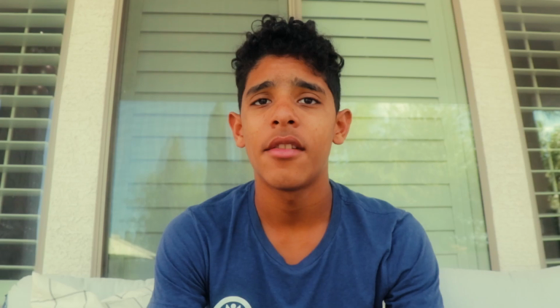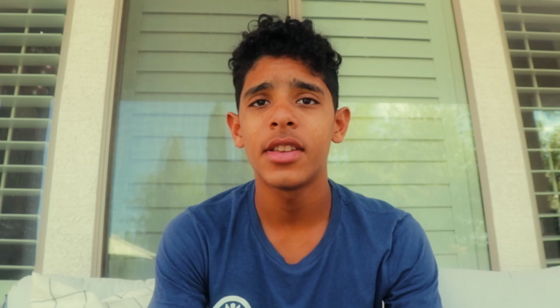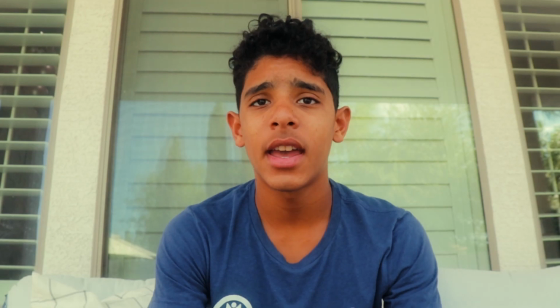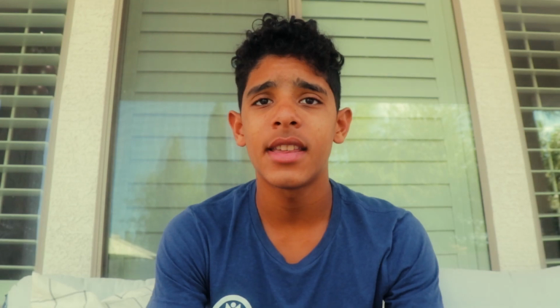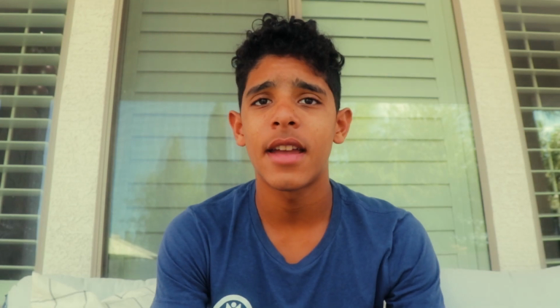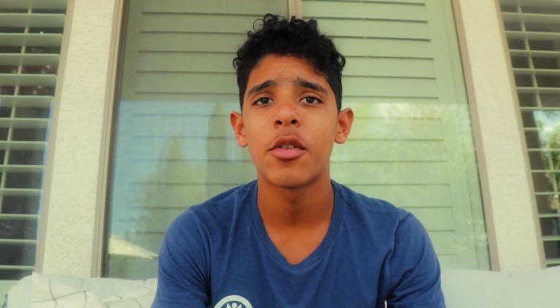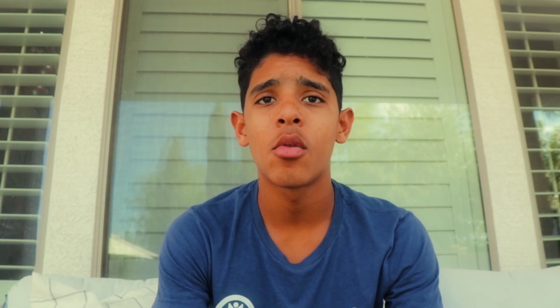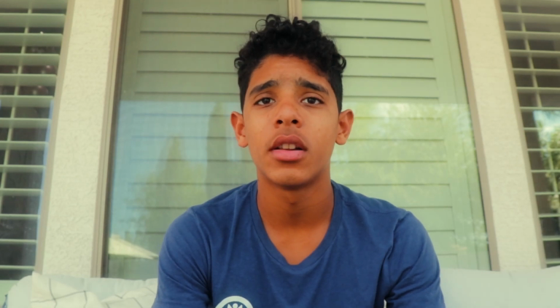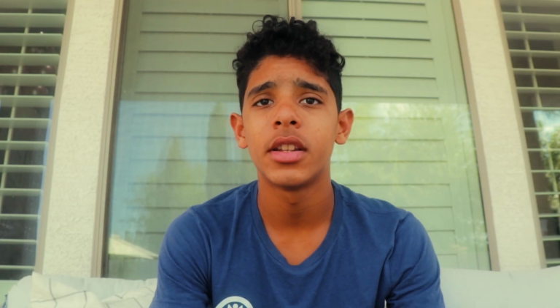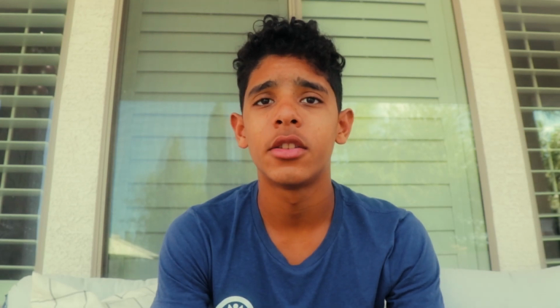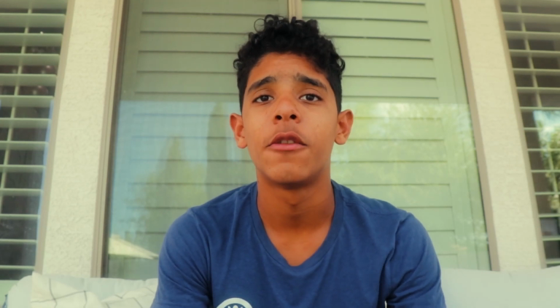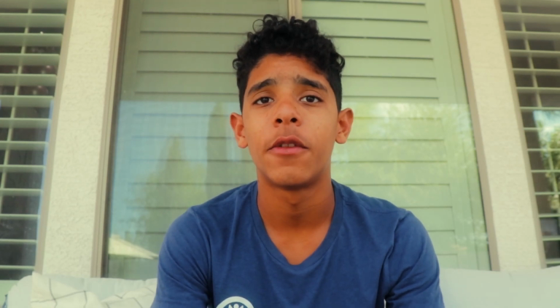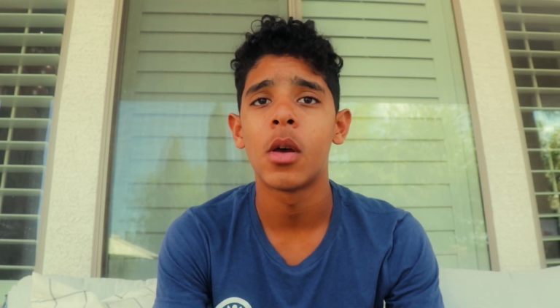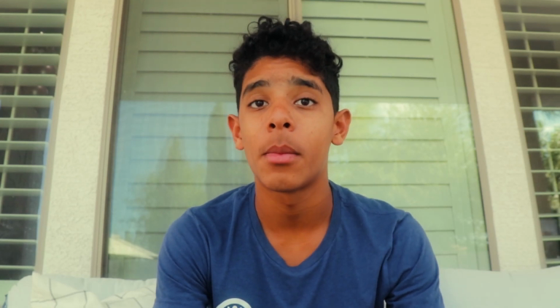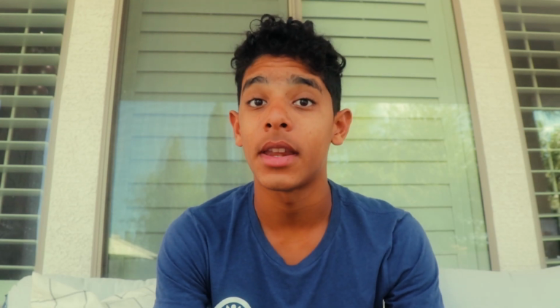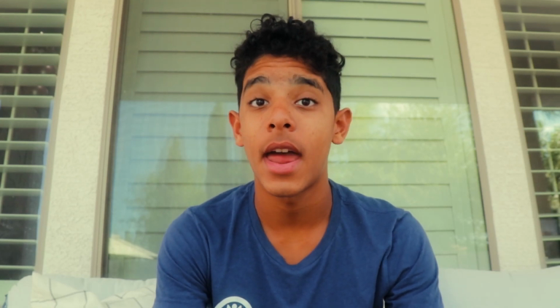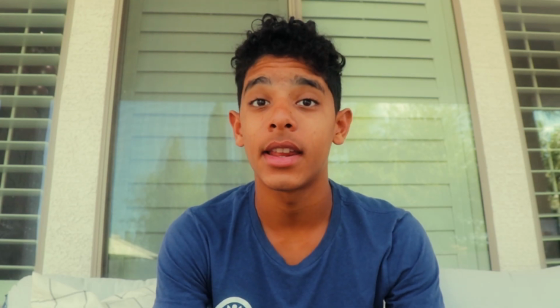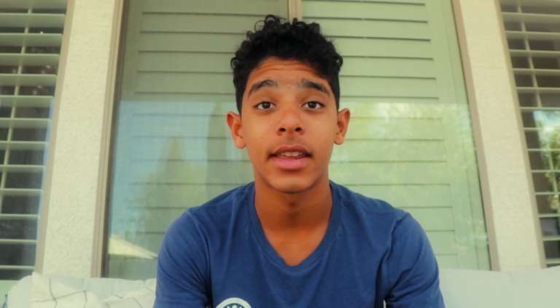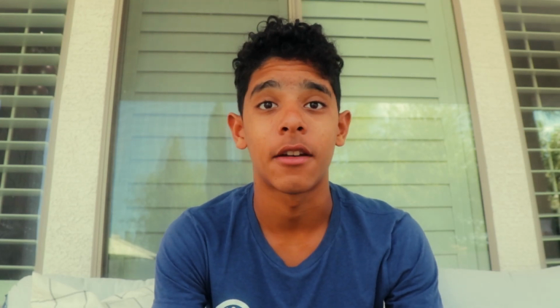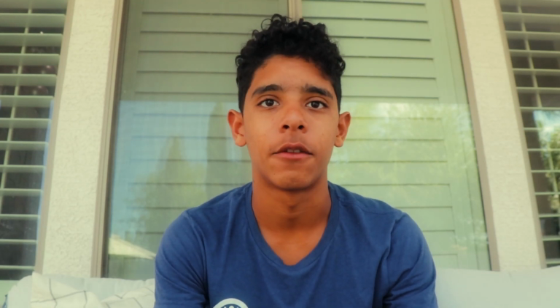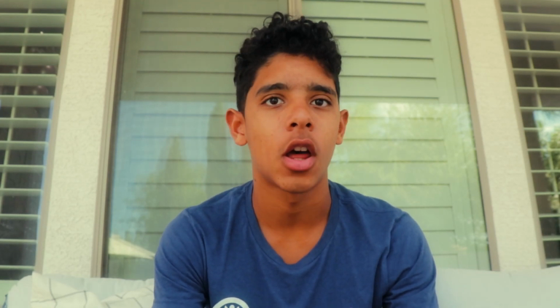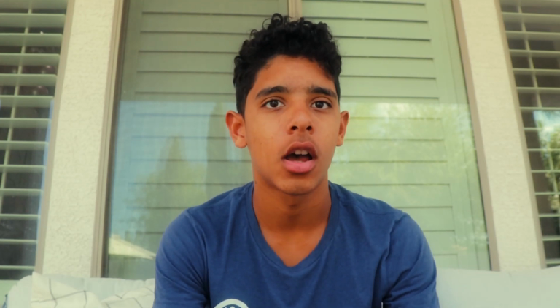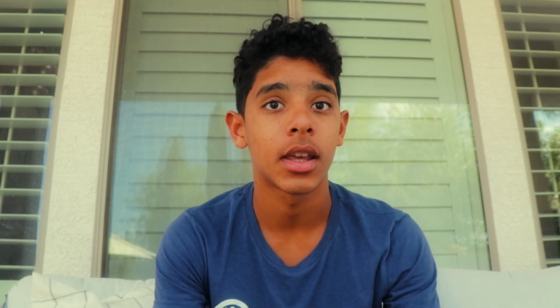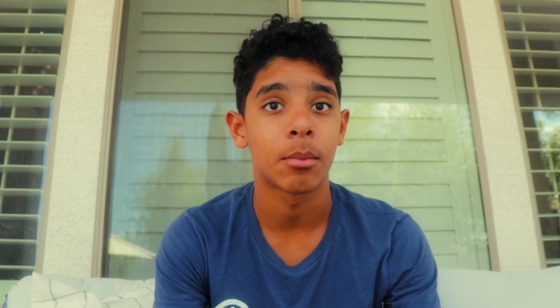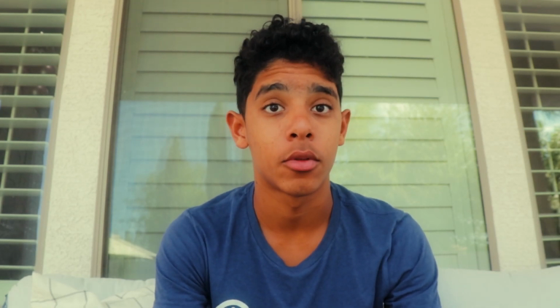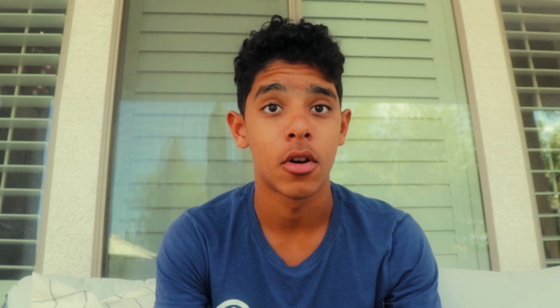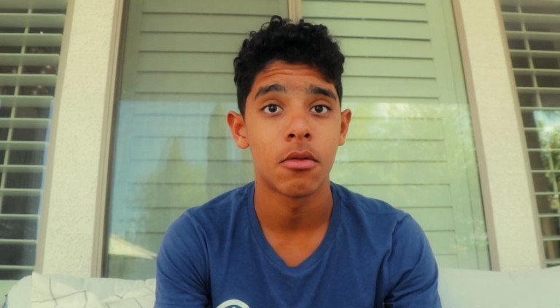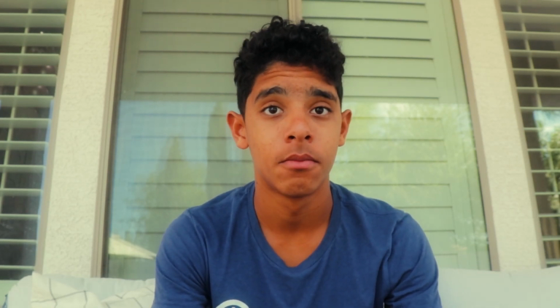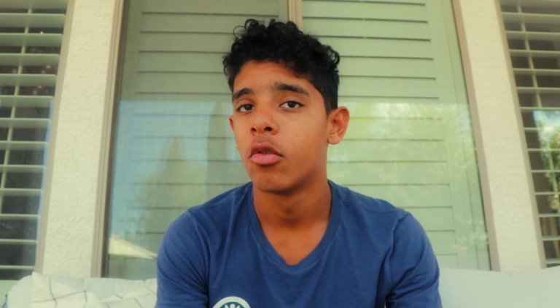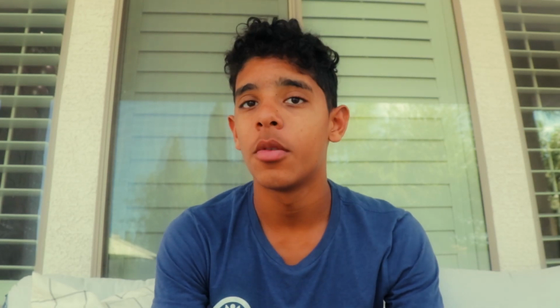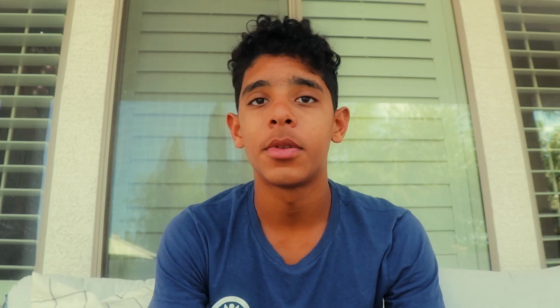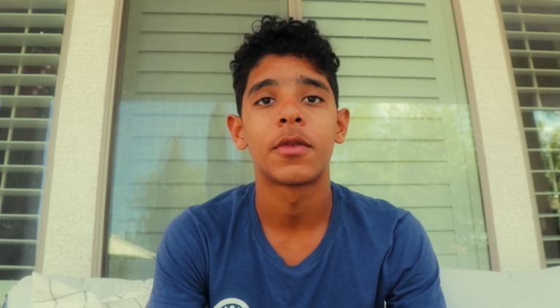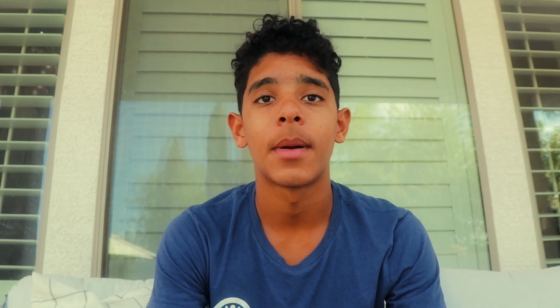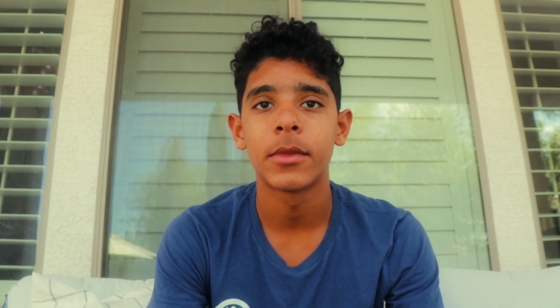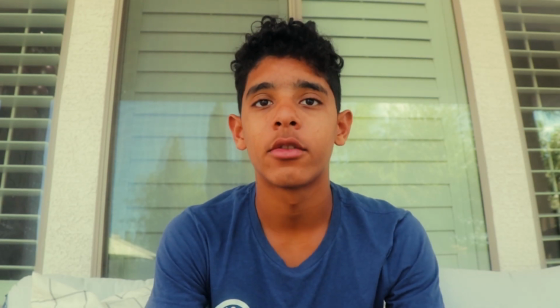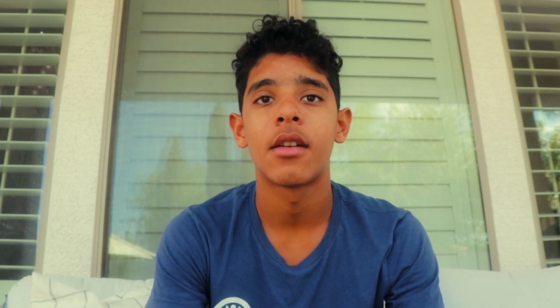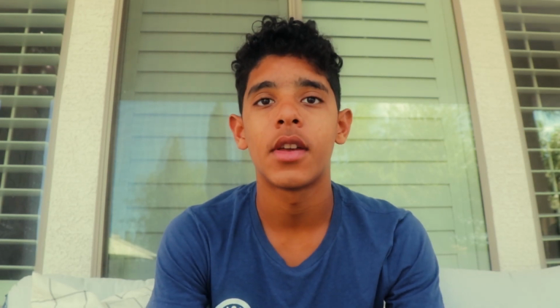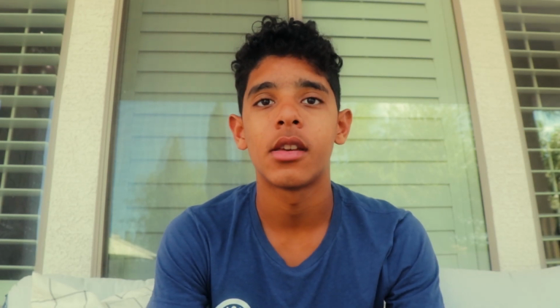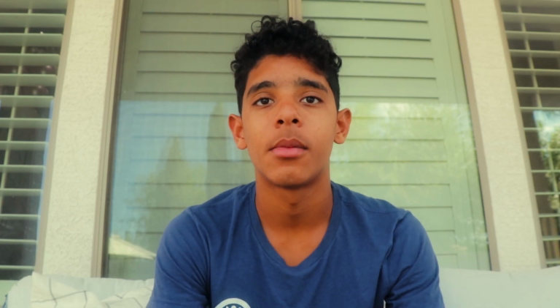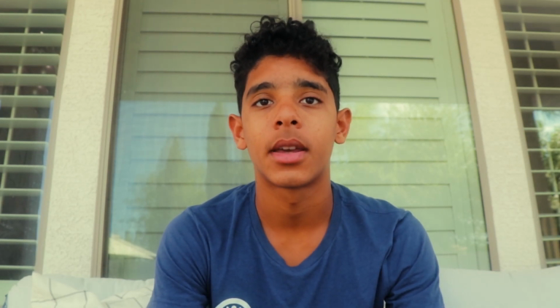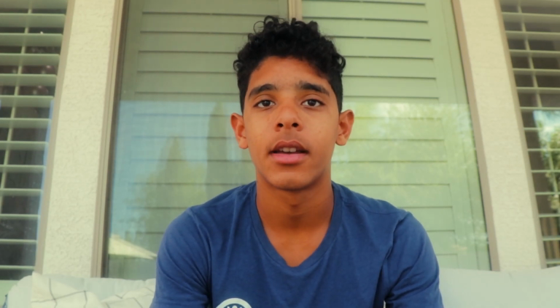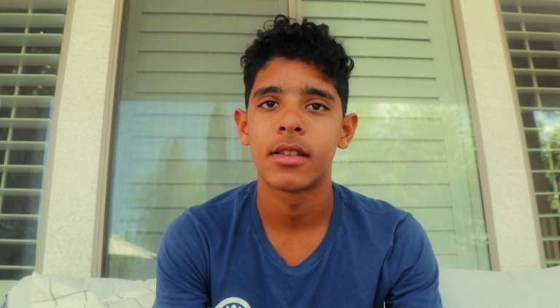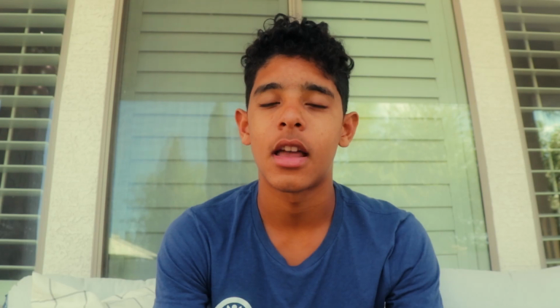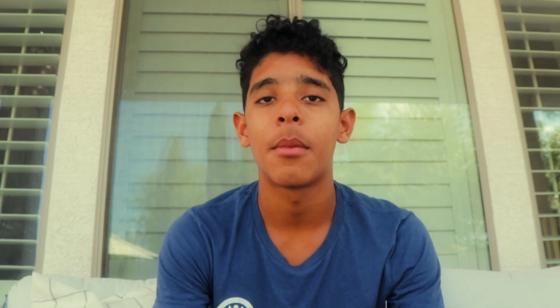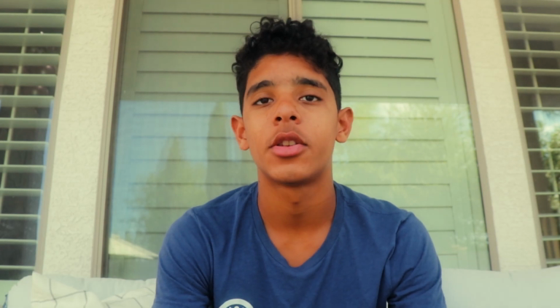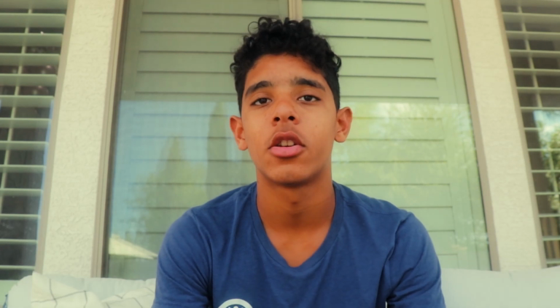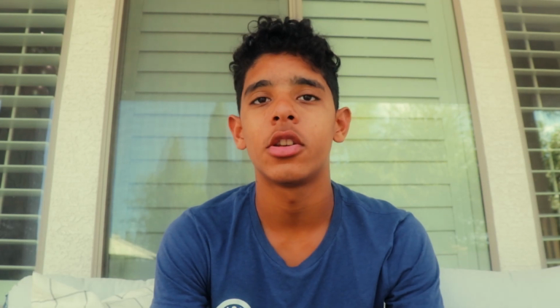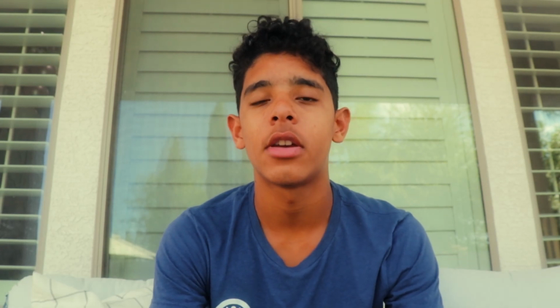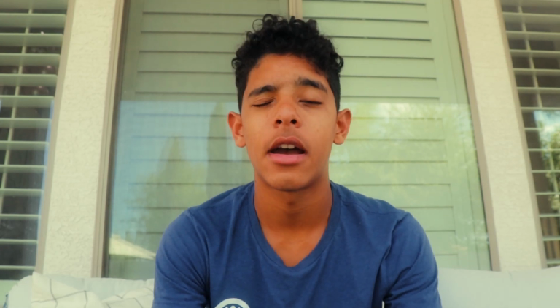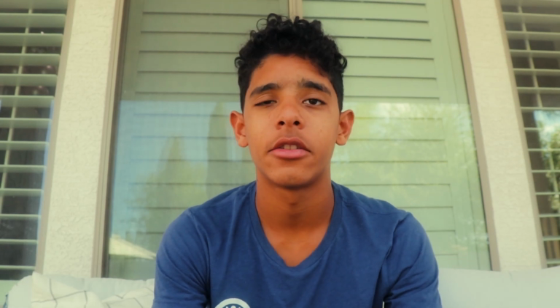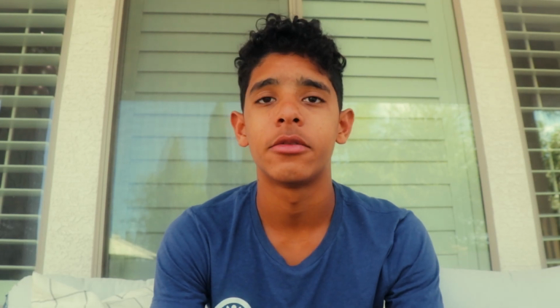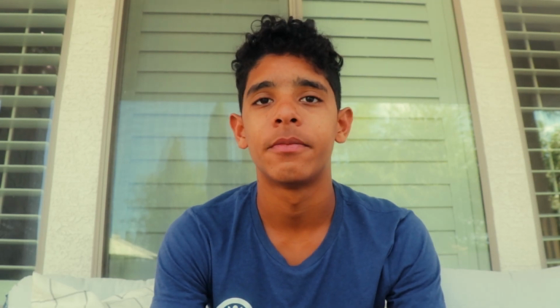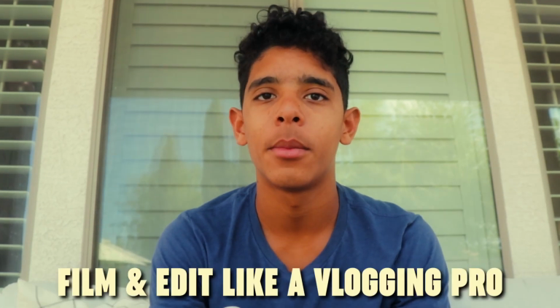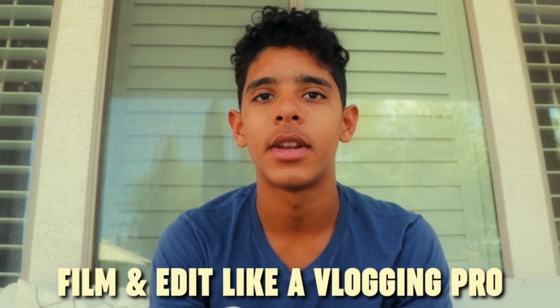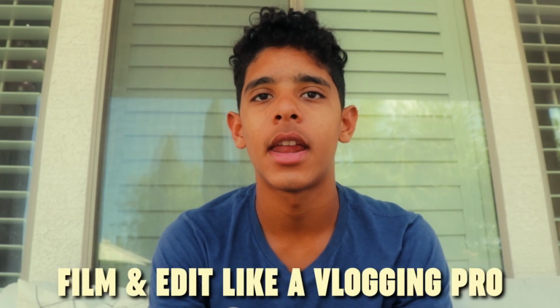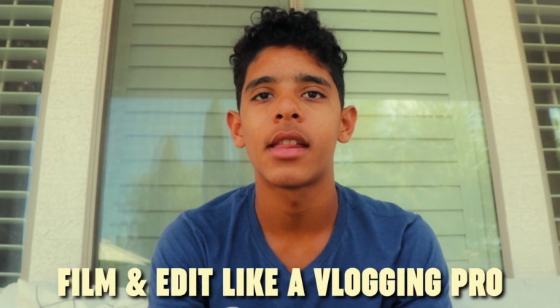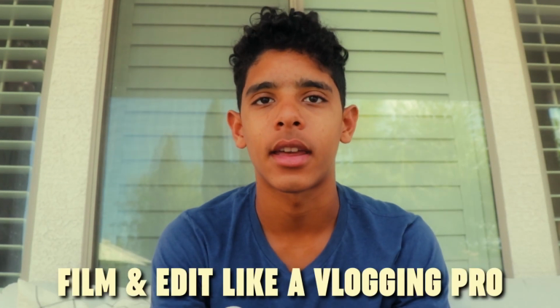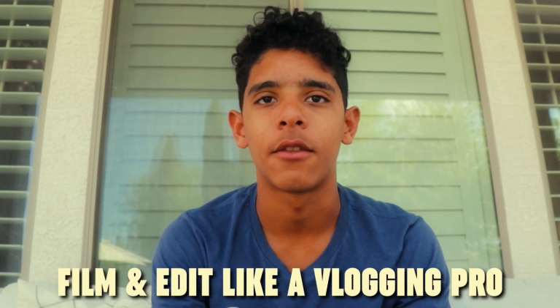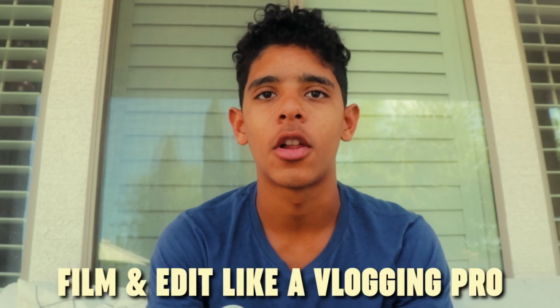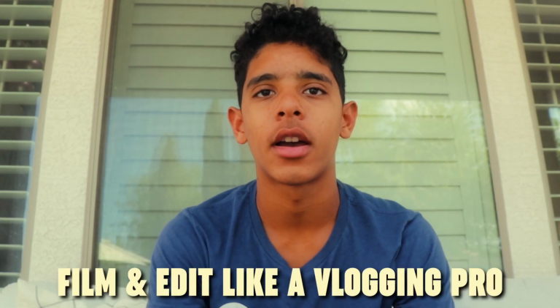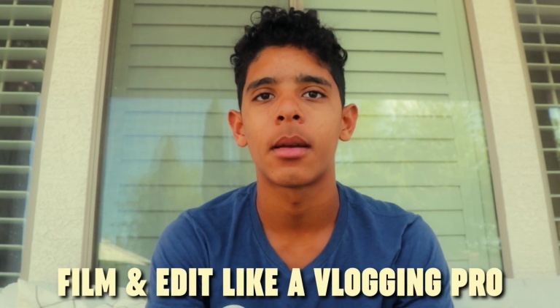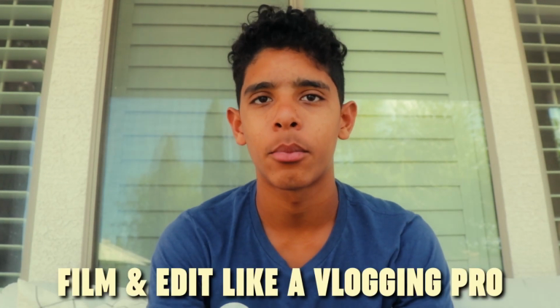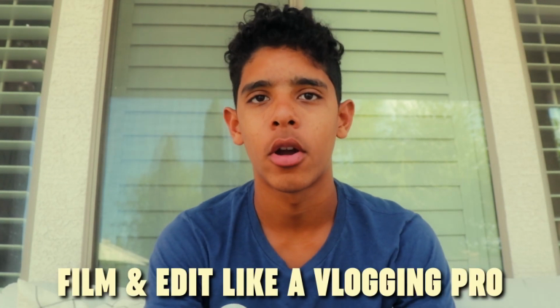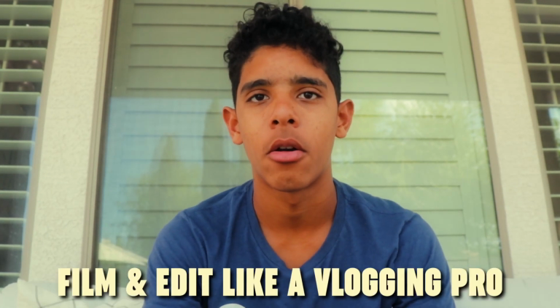Have you guys ever wanted to film and edit like a vlogging pro? Well, you've come to the right video, because I'll be showing you how to film and edit like a vlogging pro.